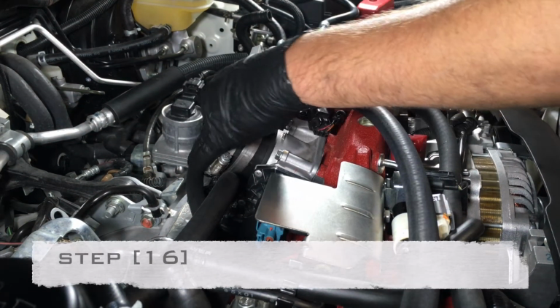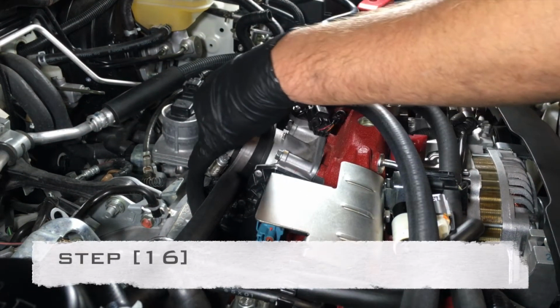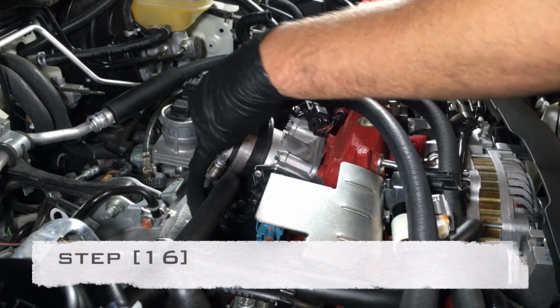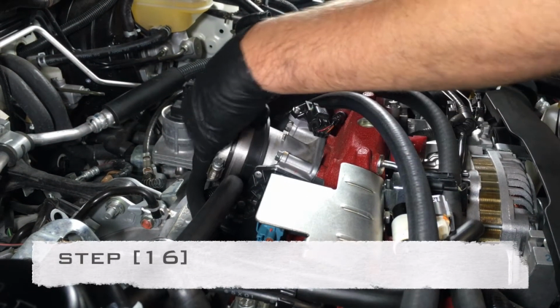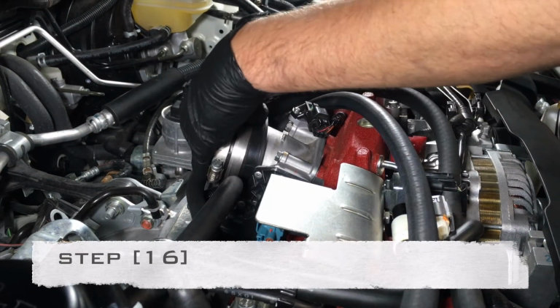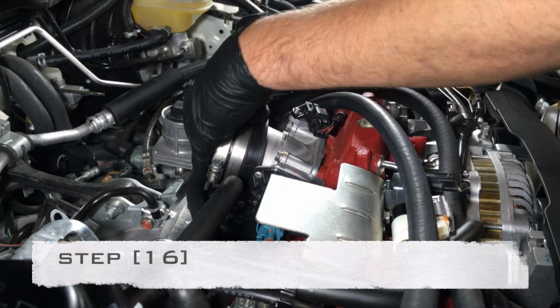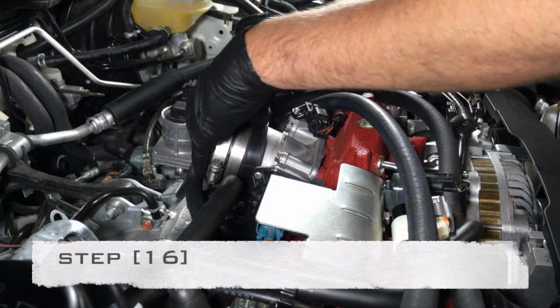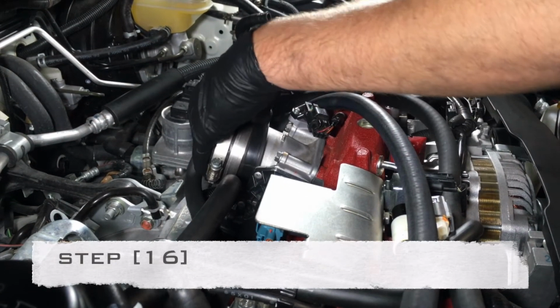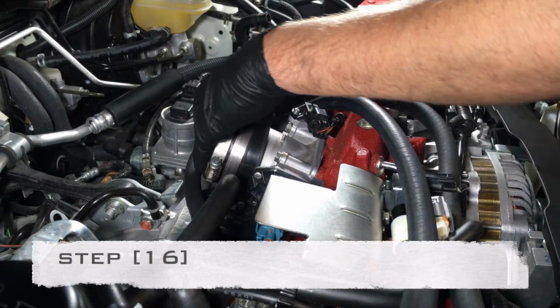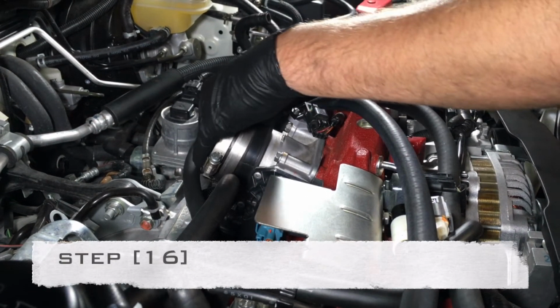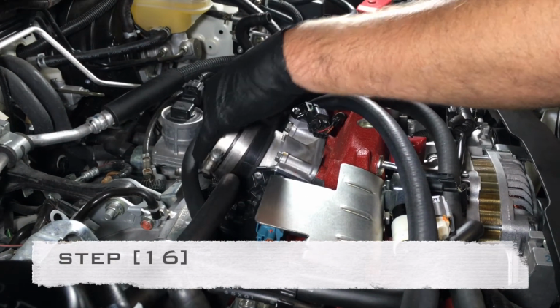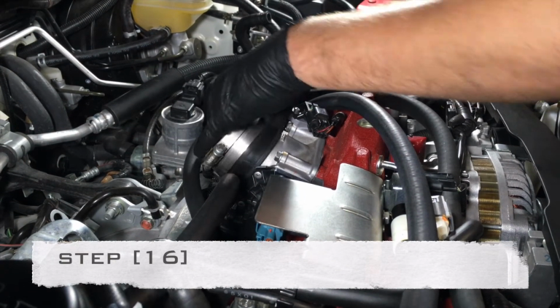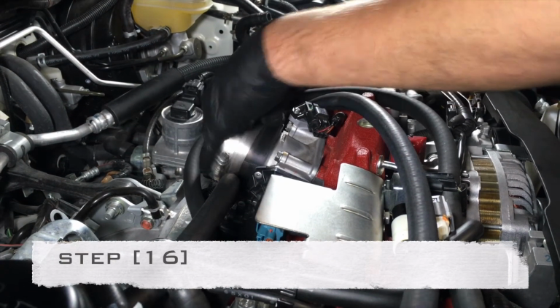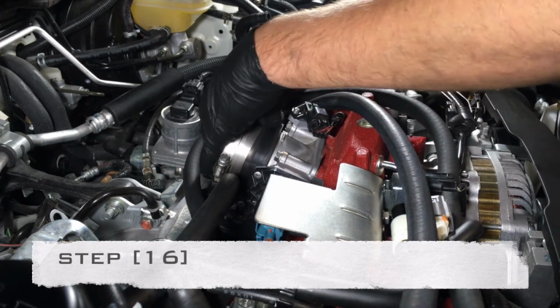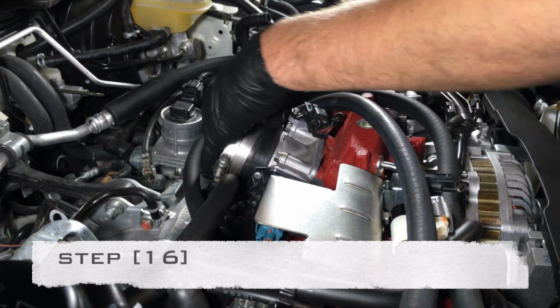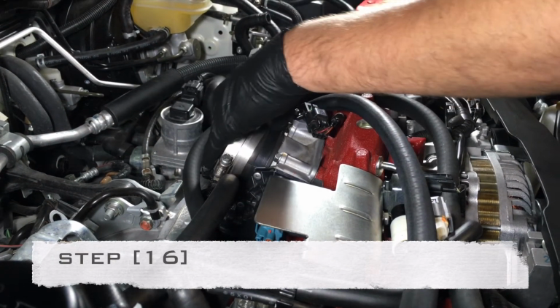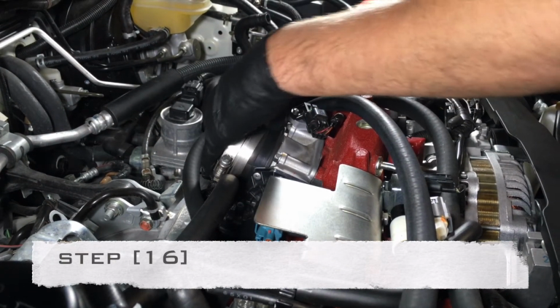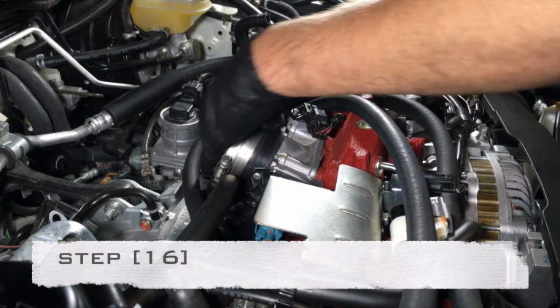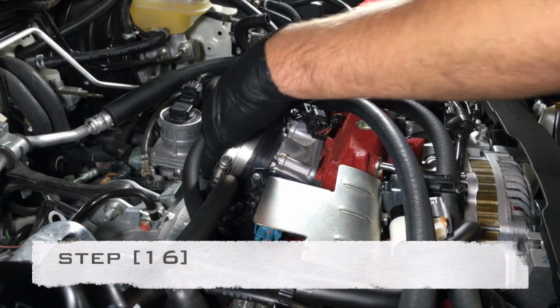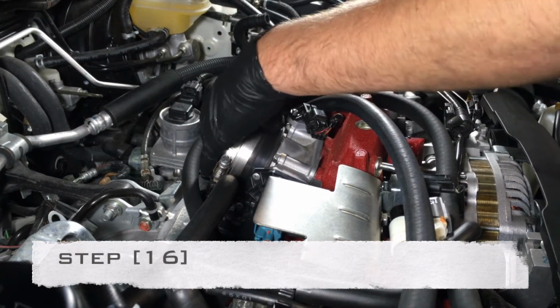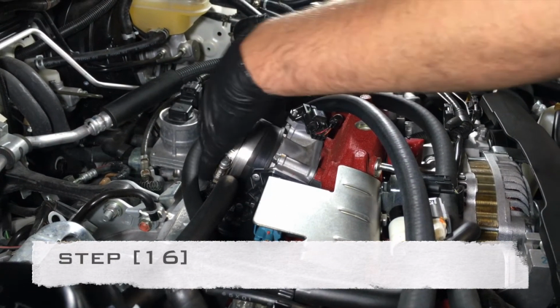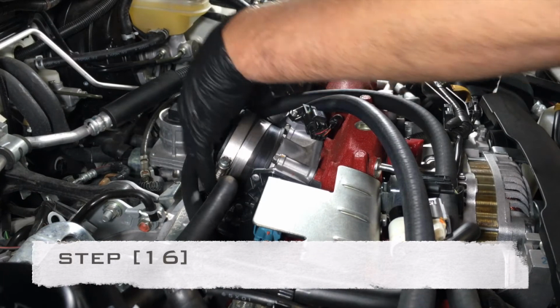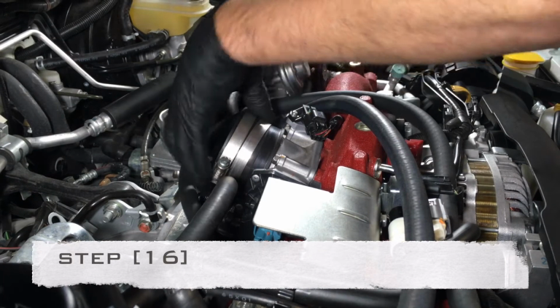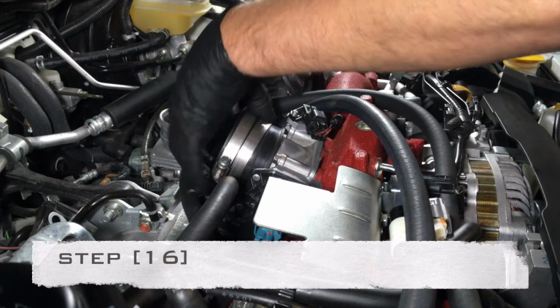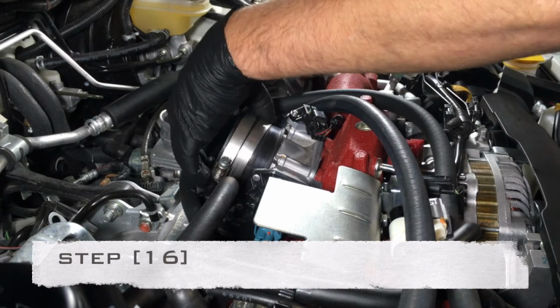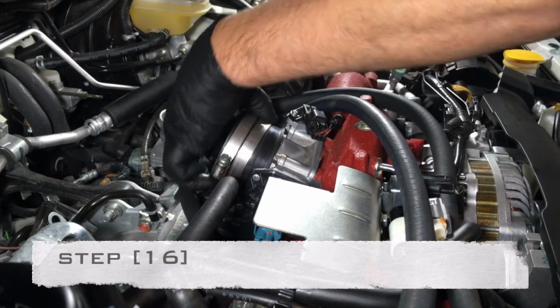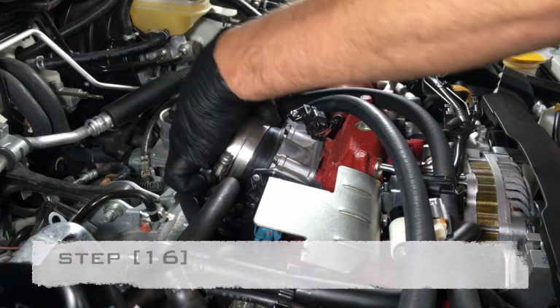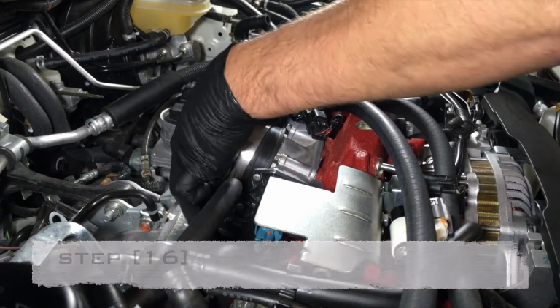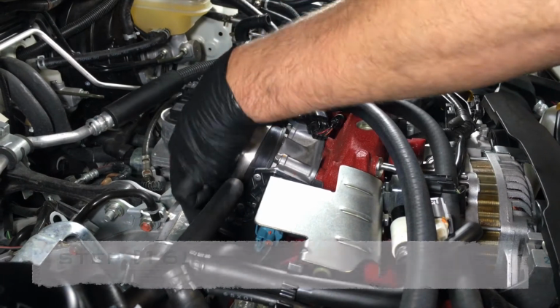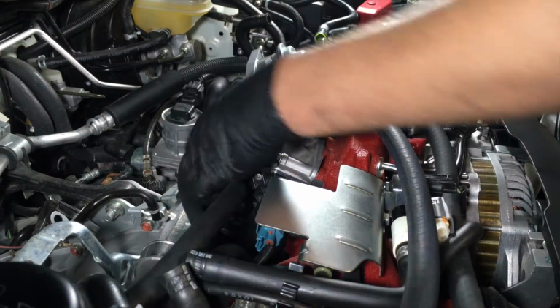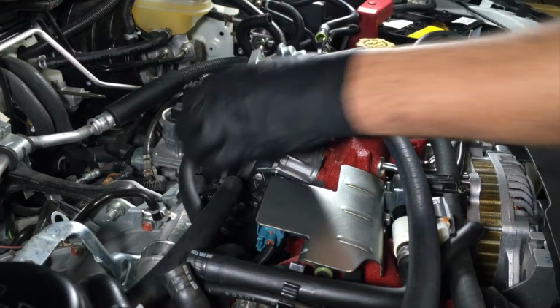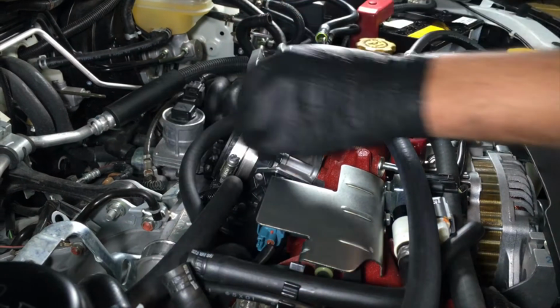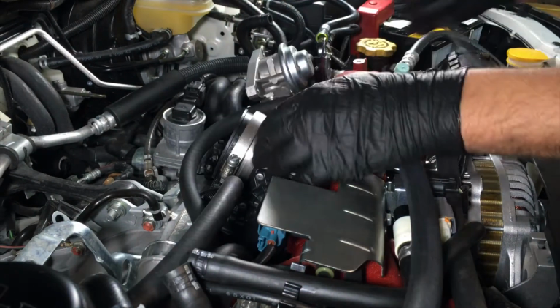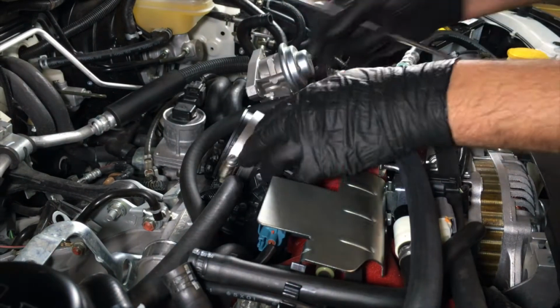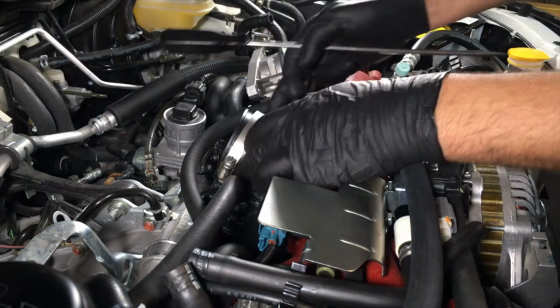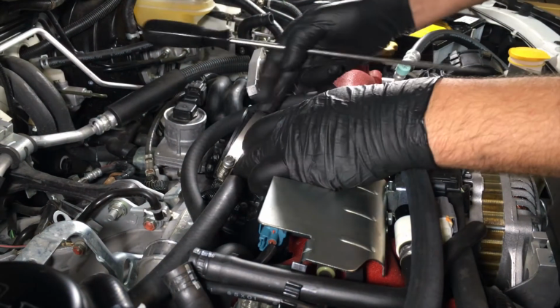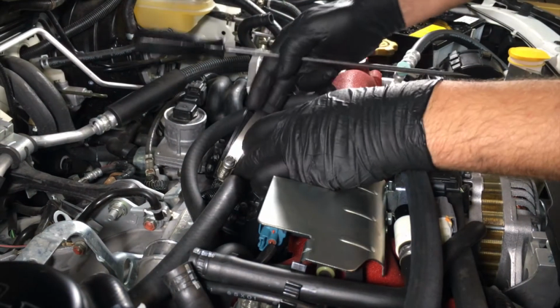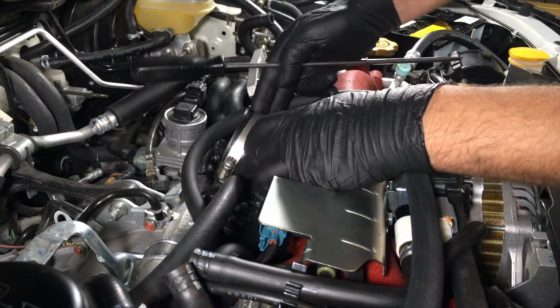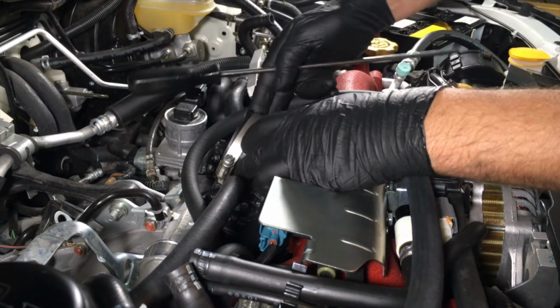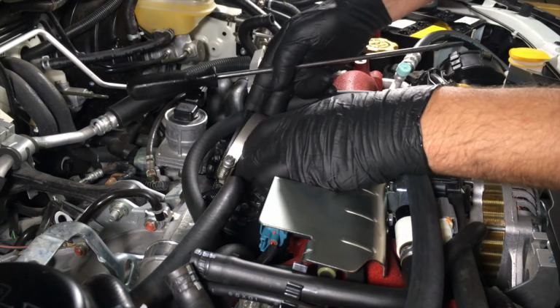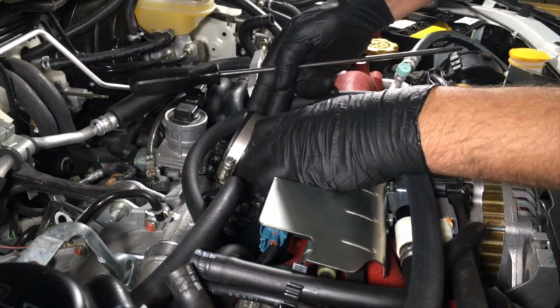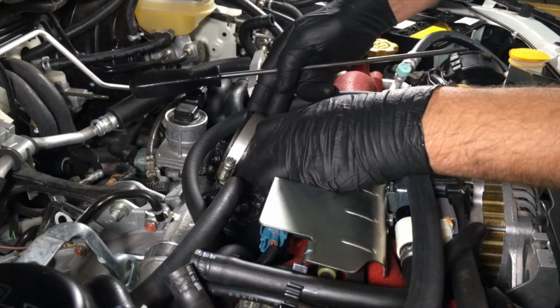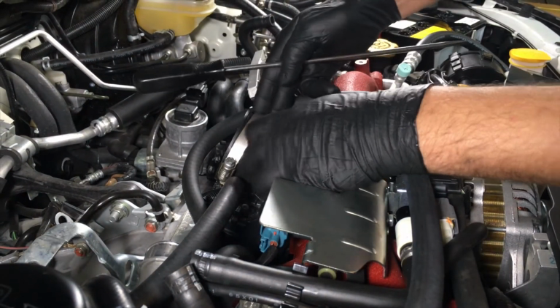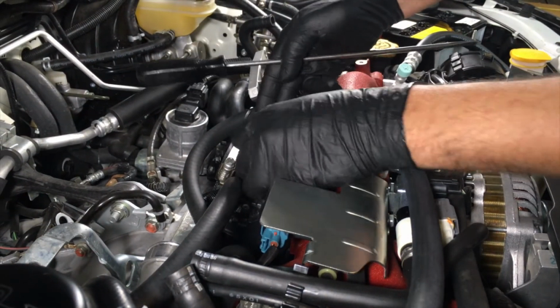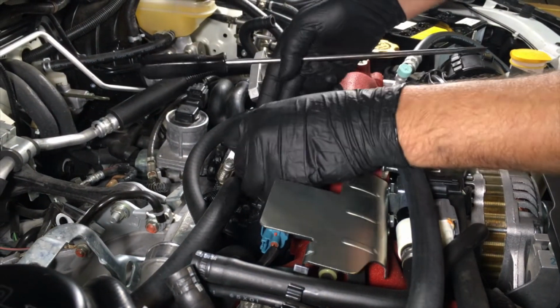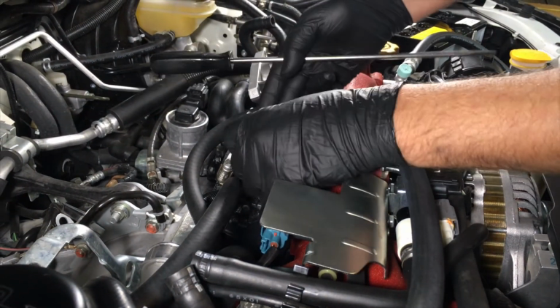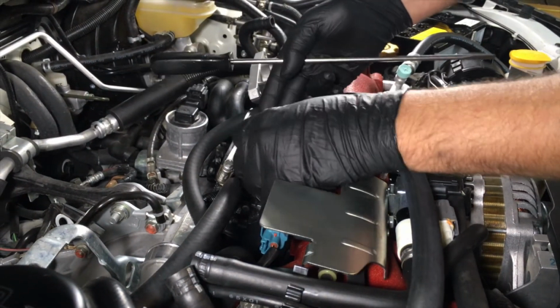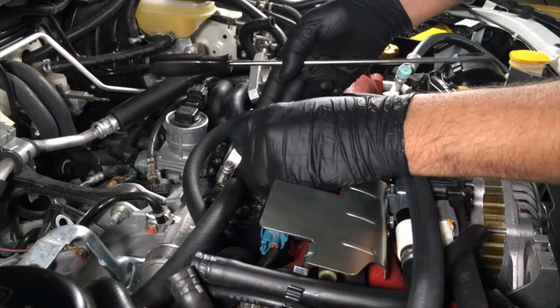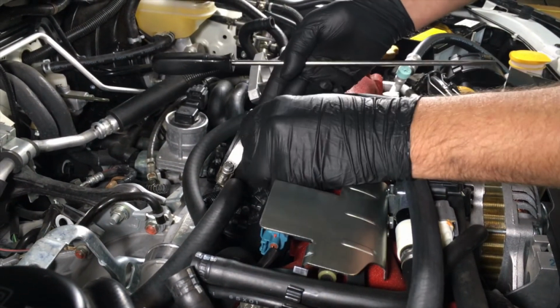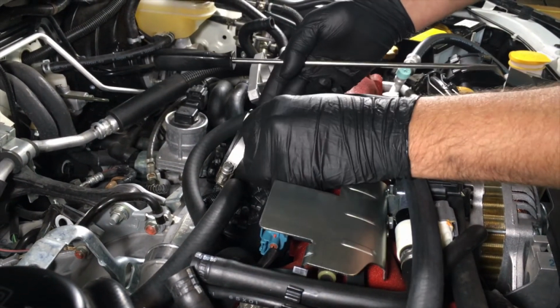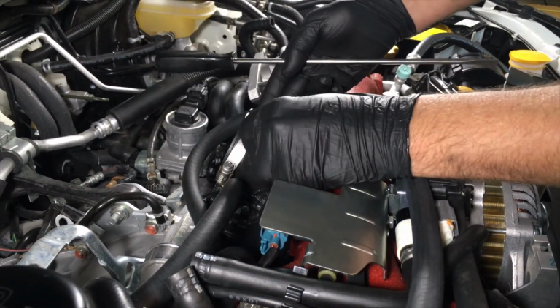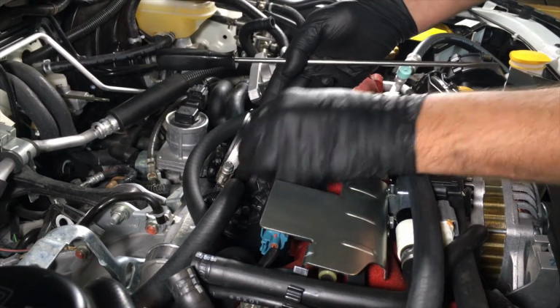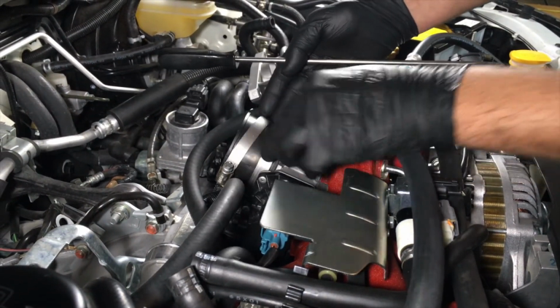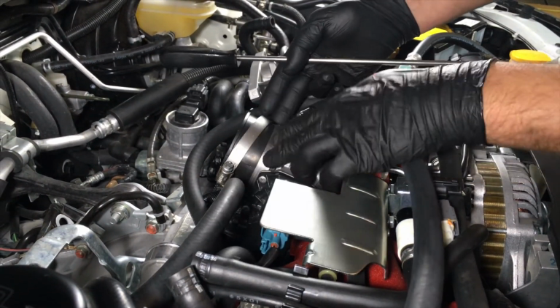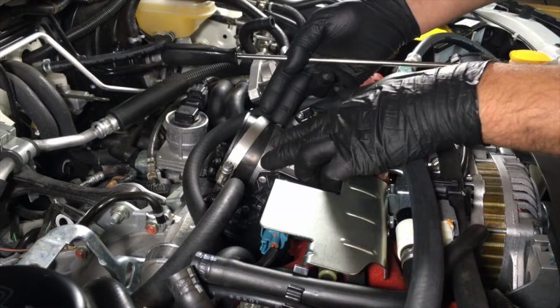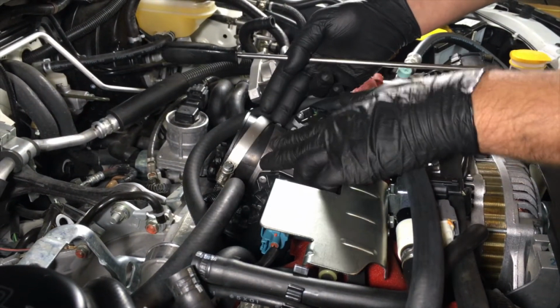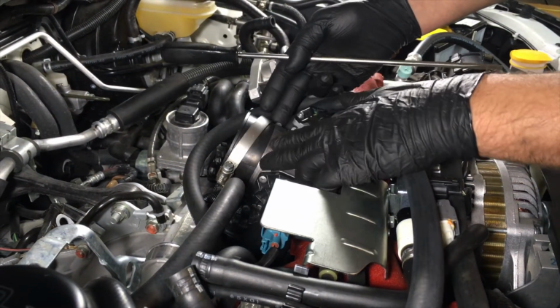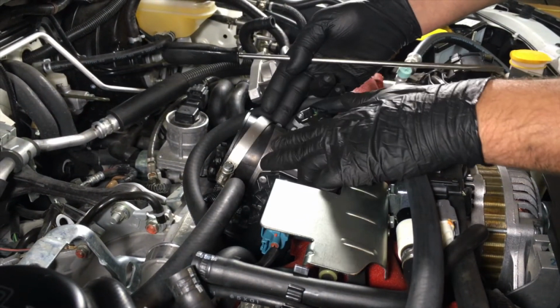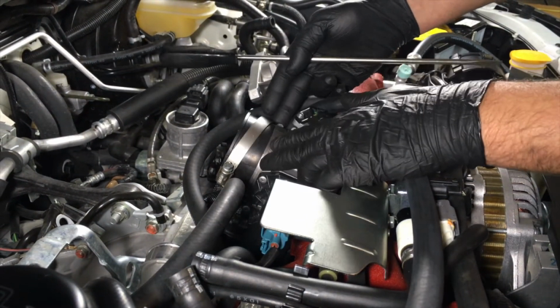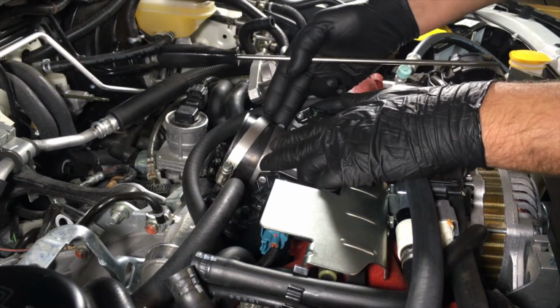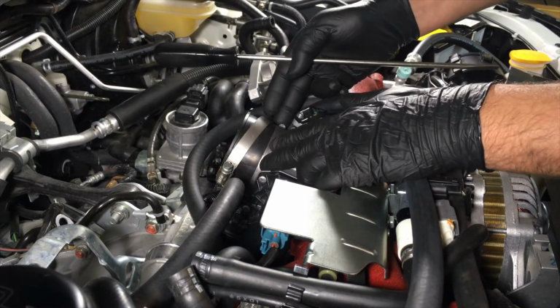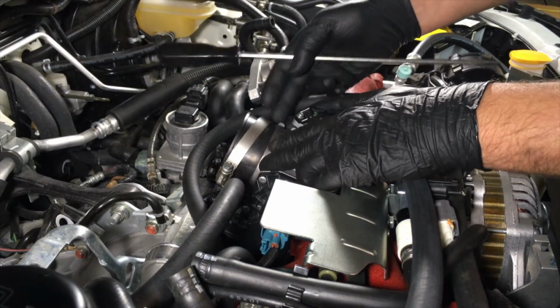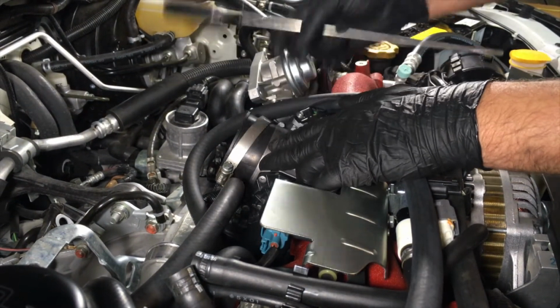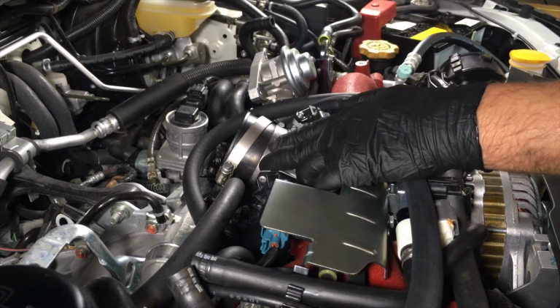Reattach the throttle body hose by pushing it on the housing. Using a flathead screwdriver, tighten the clamp closest to you.